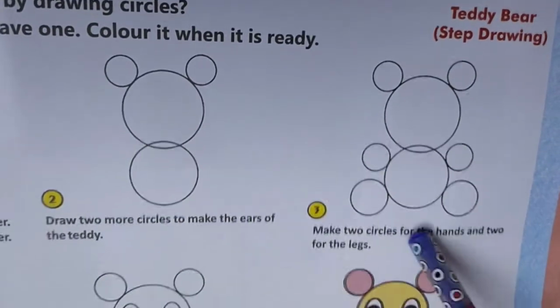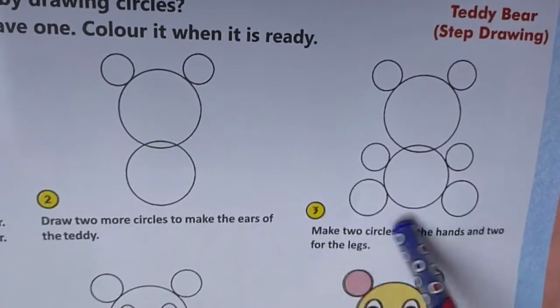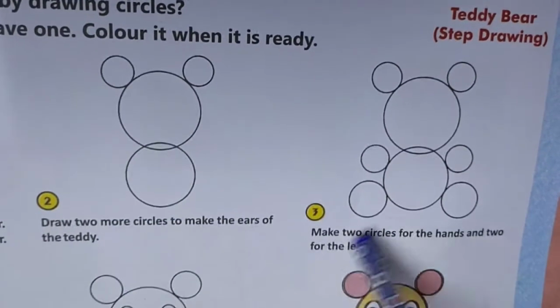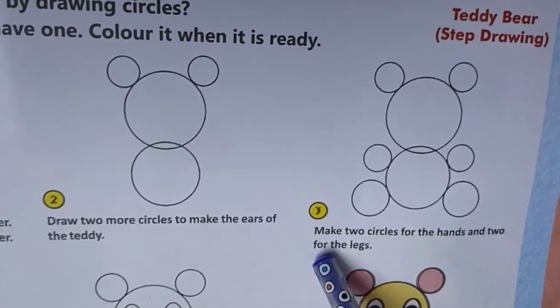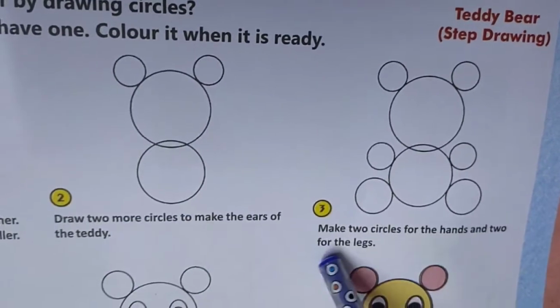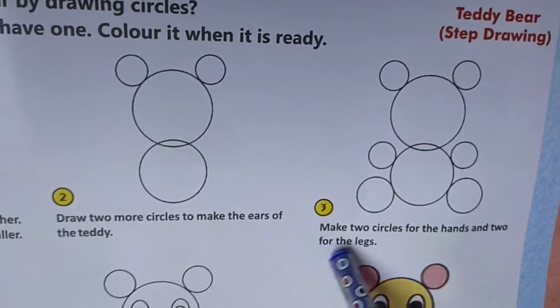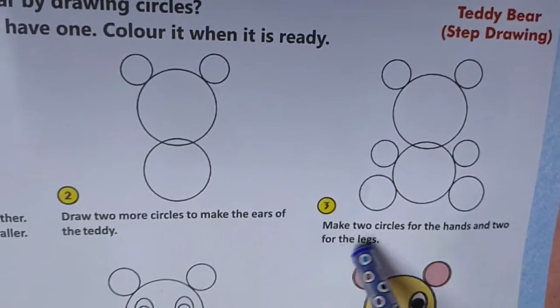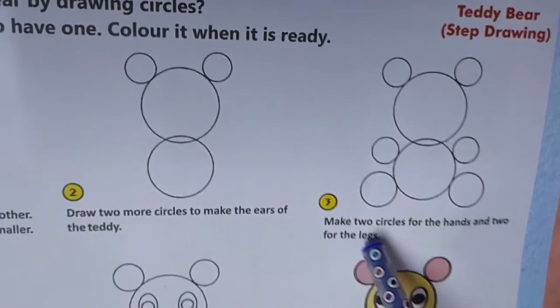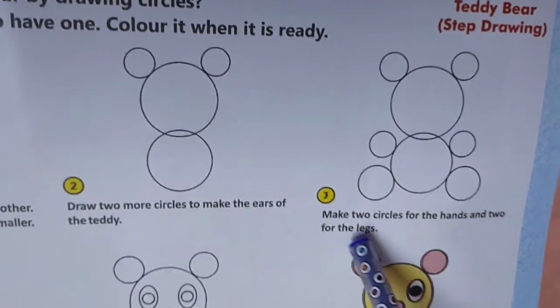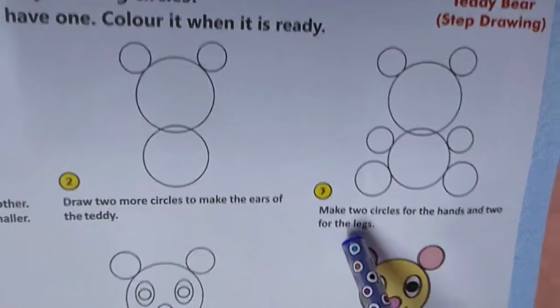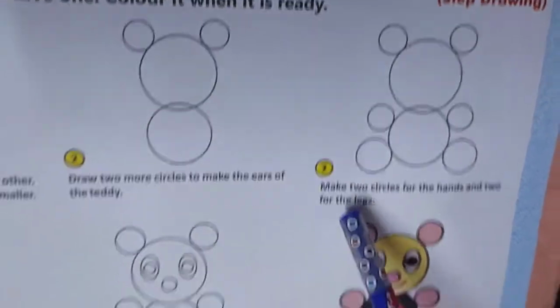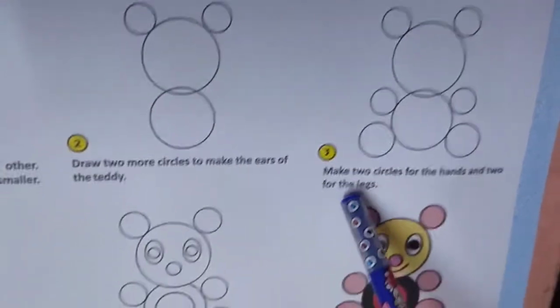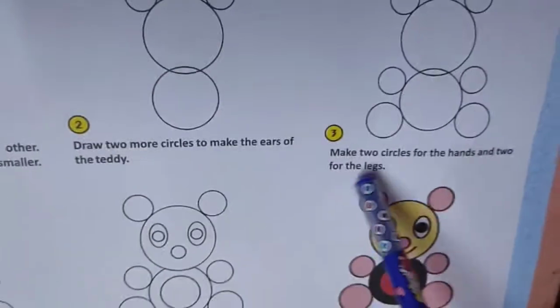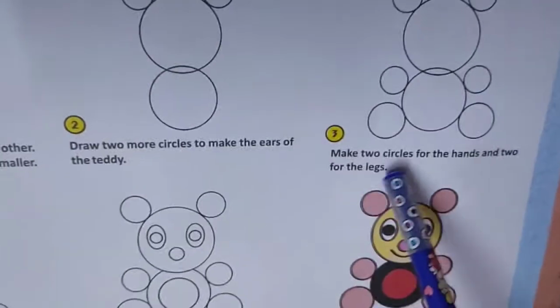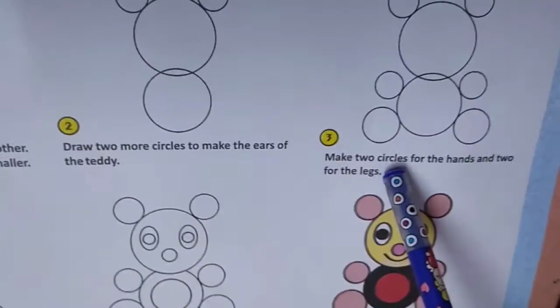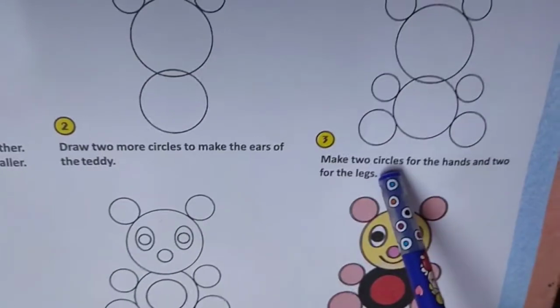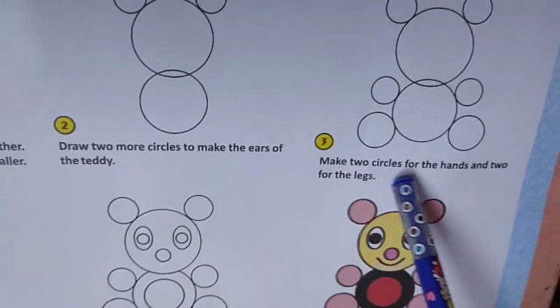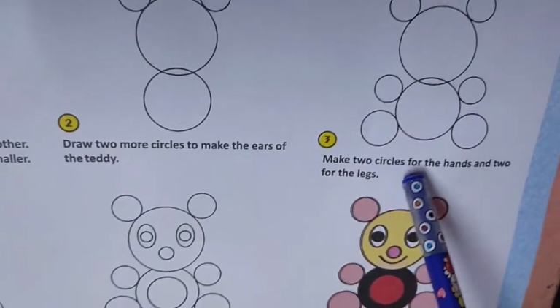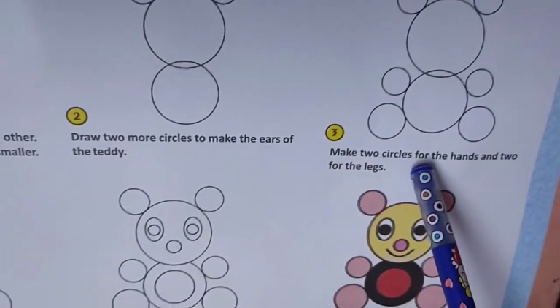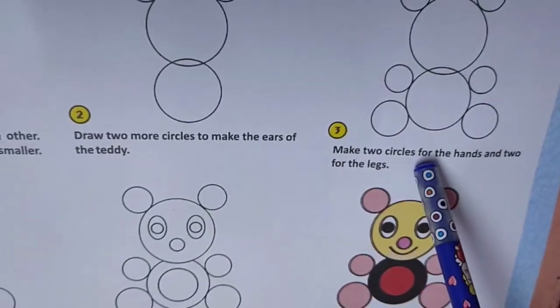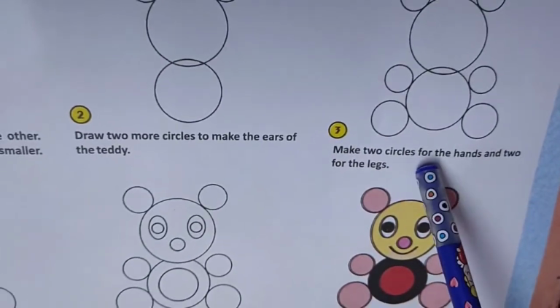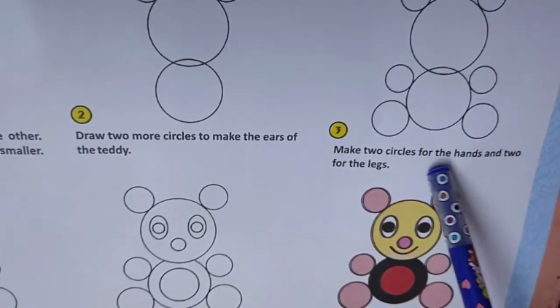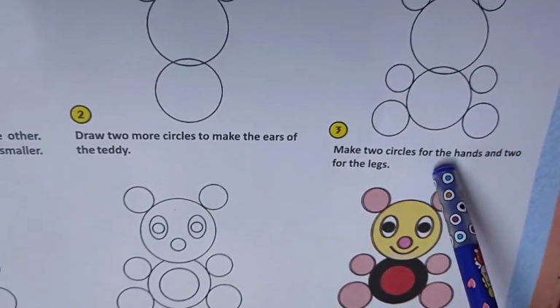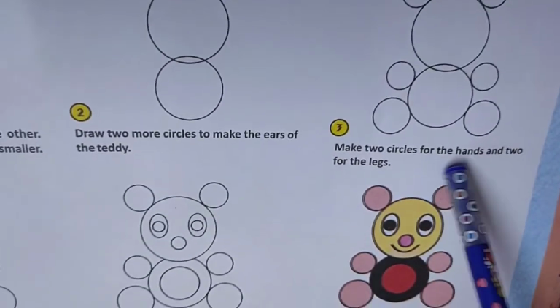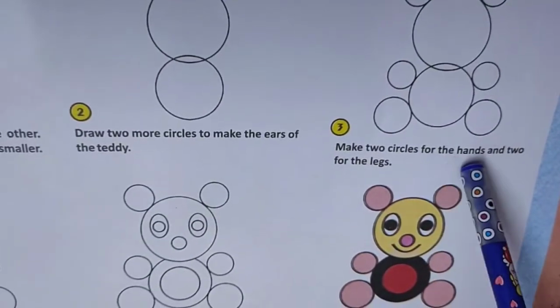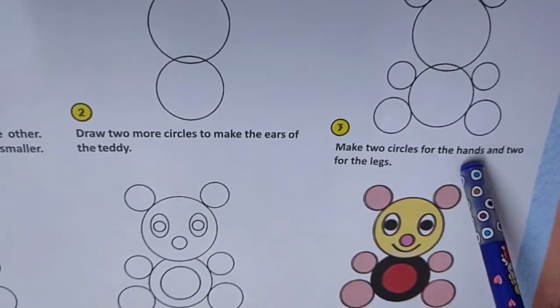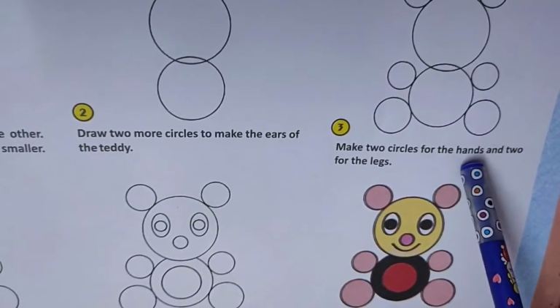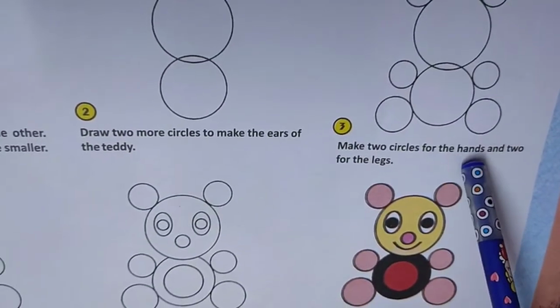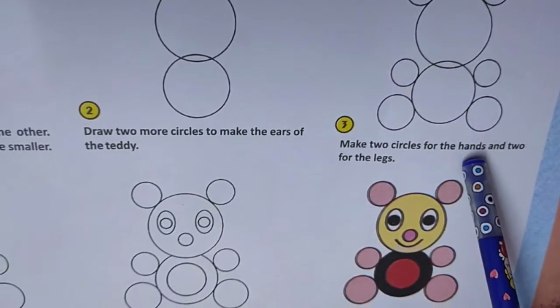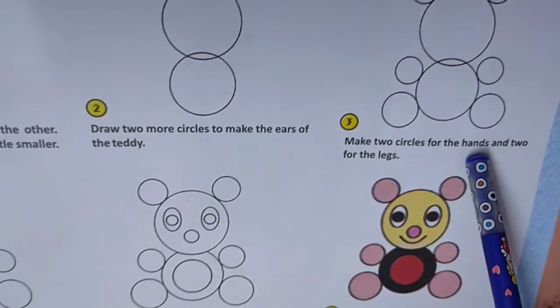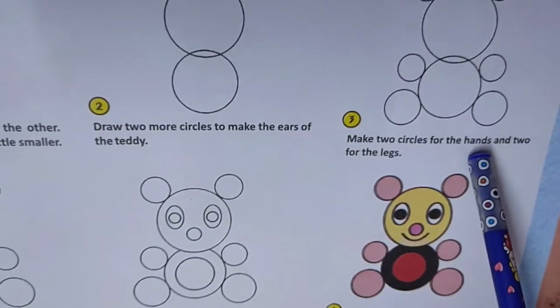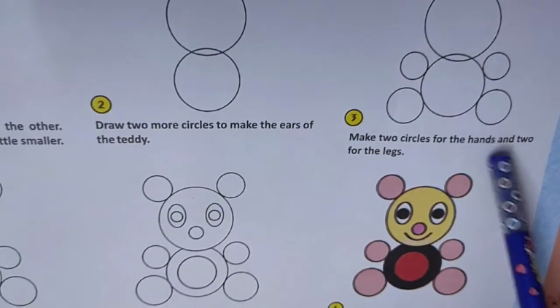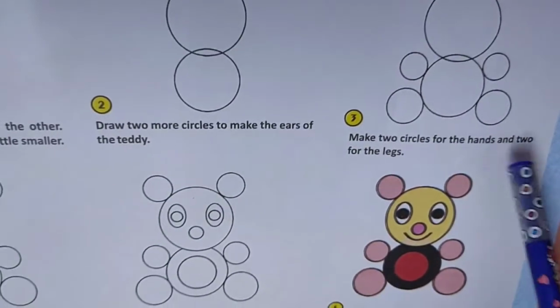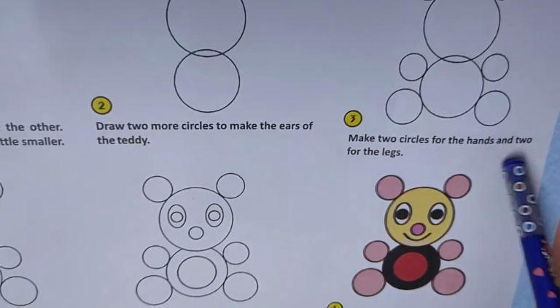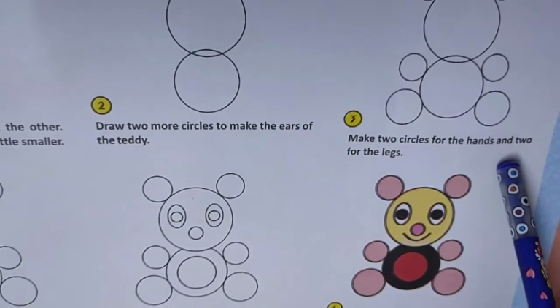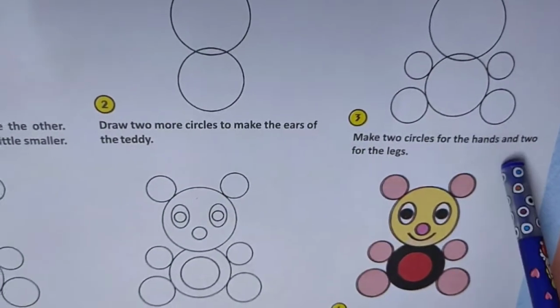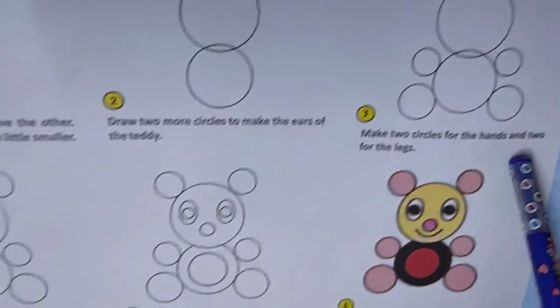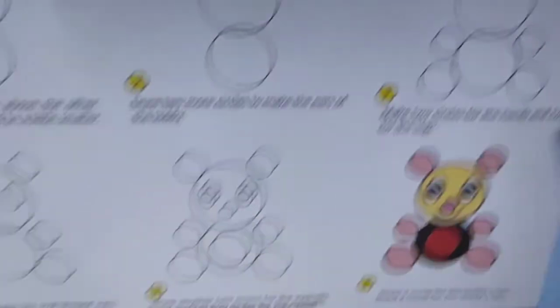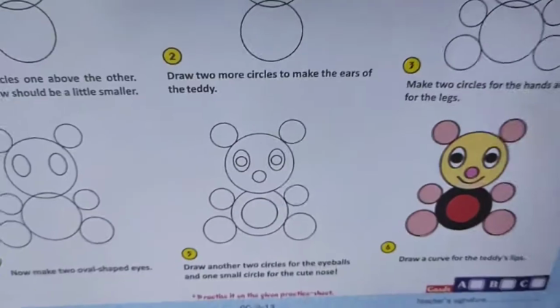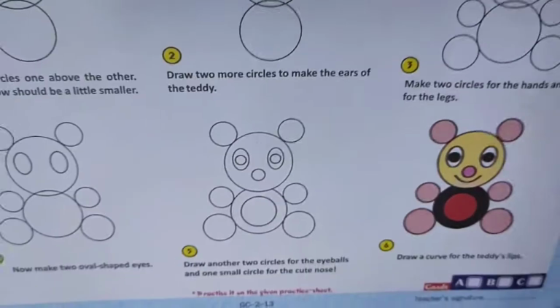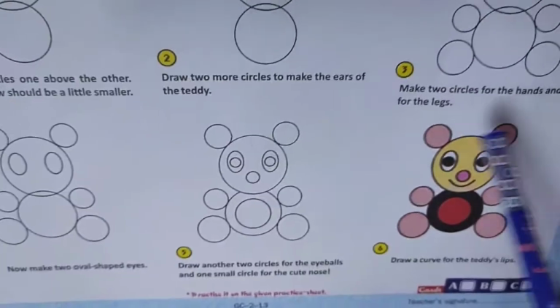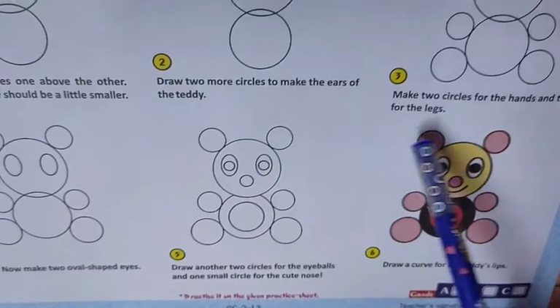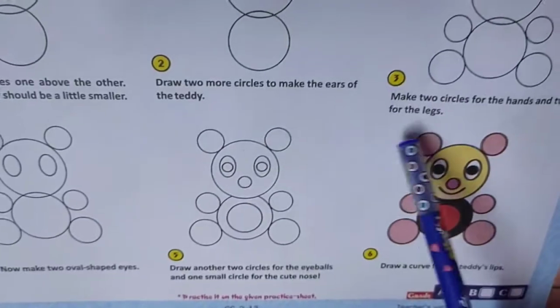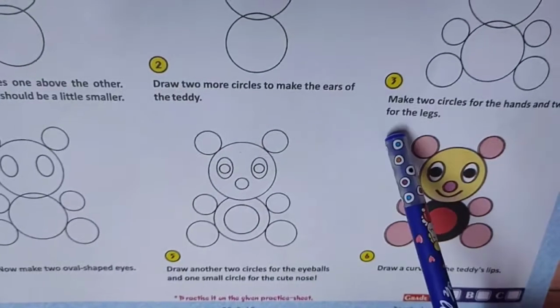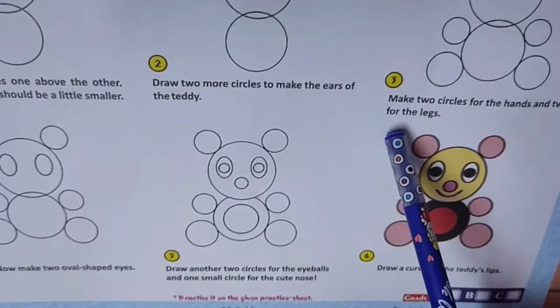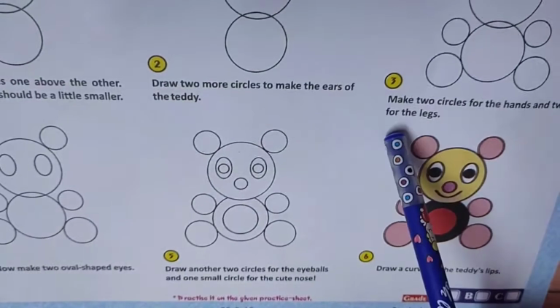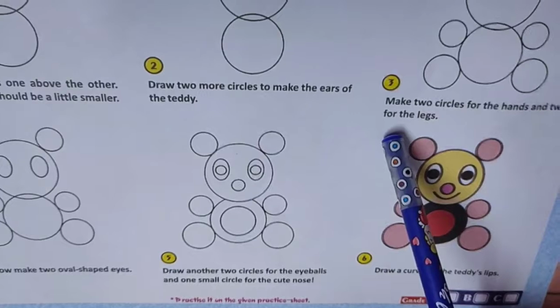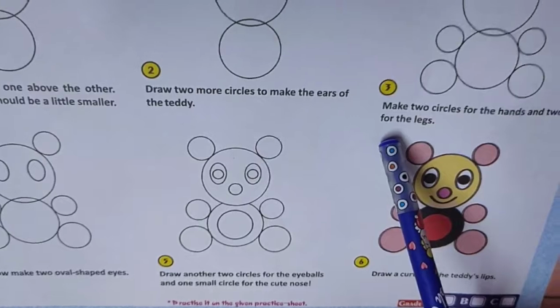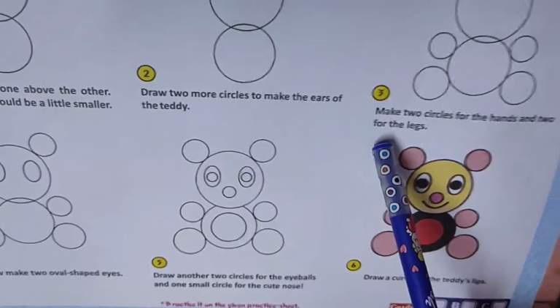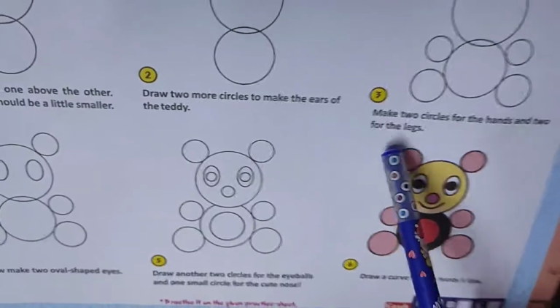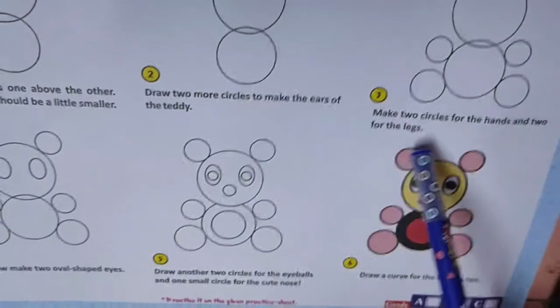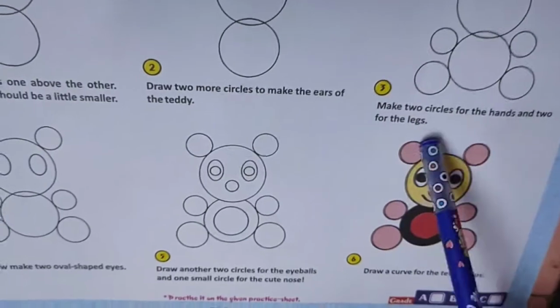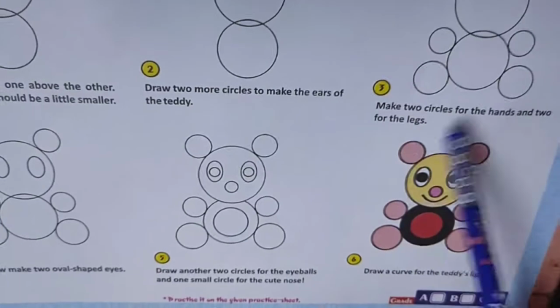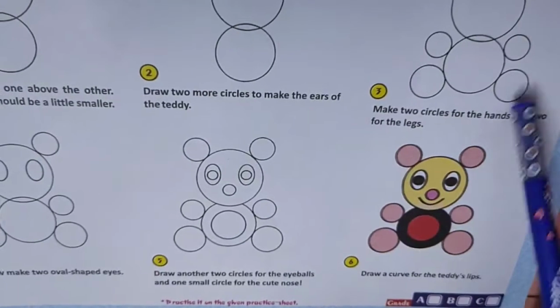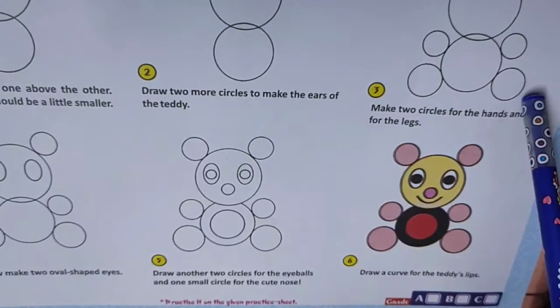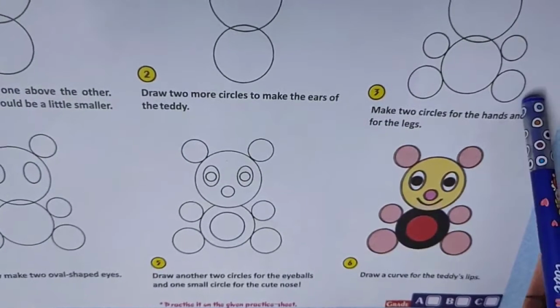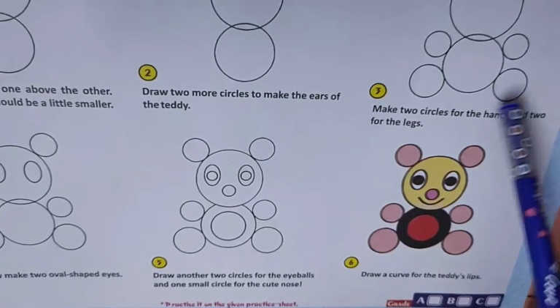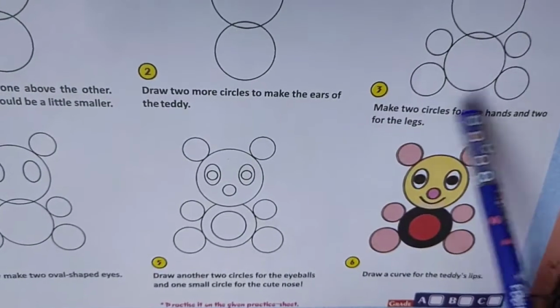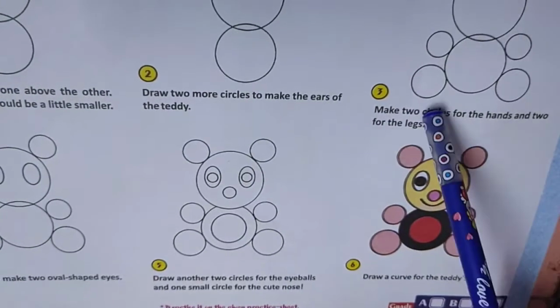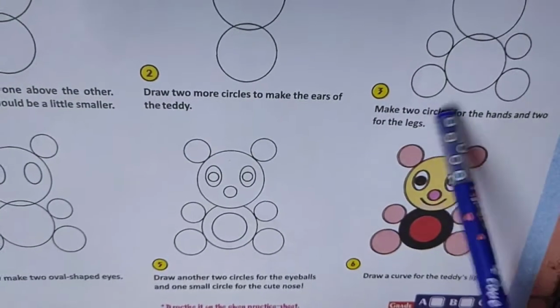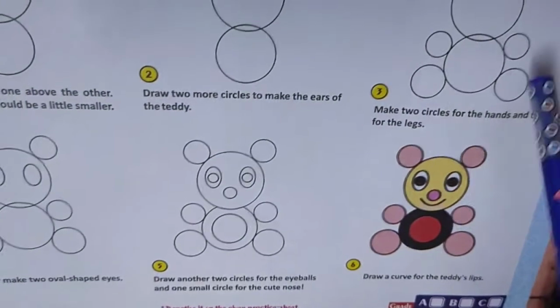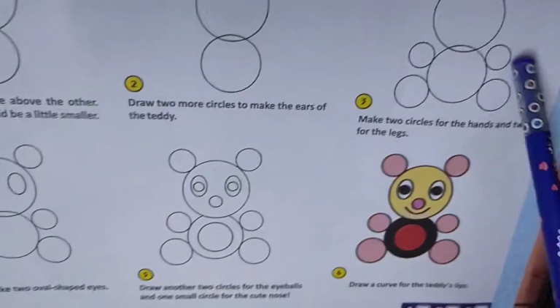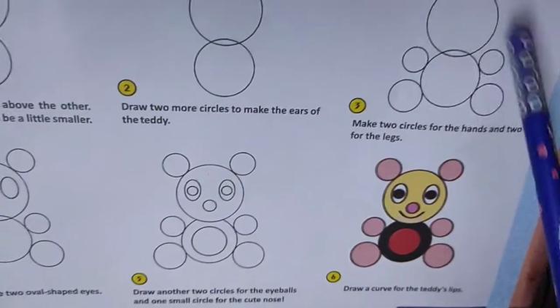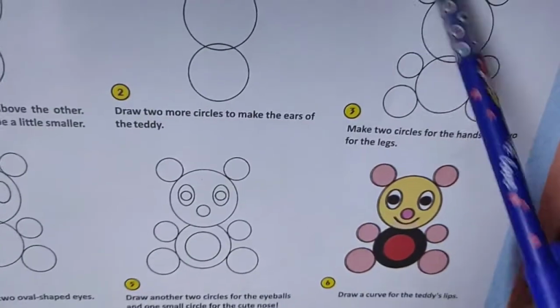Number 3: Make two circles for the hands and two circles for the legs.